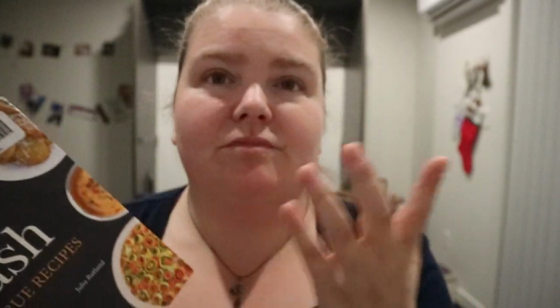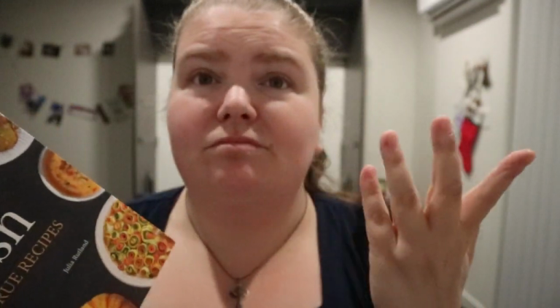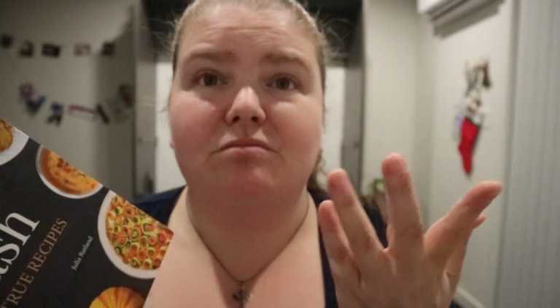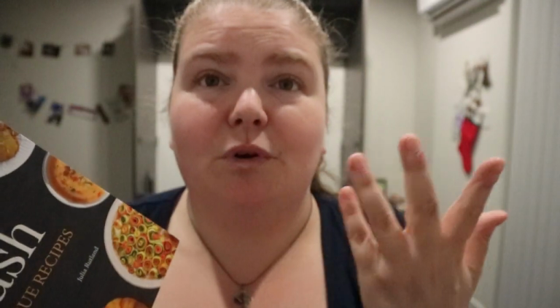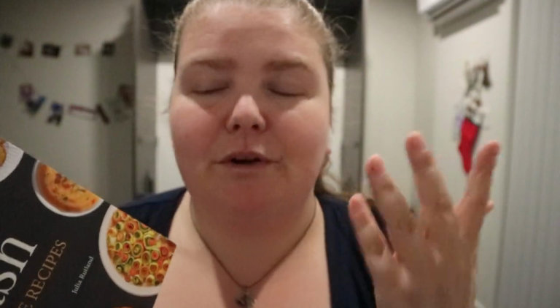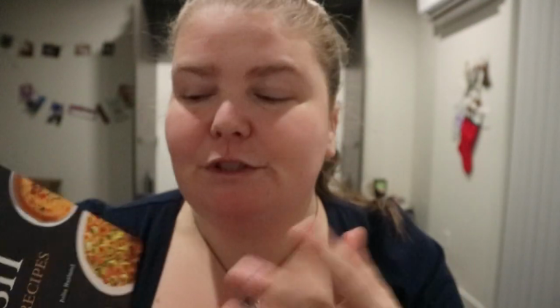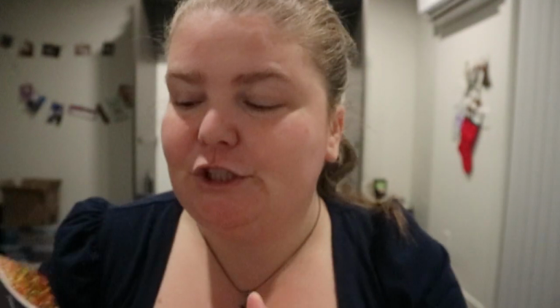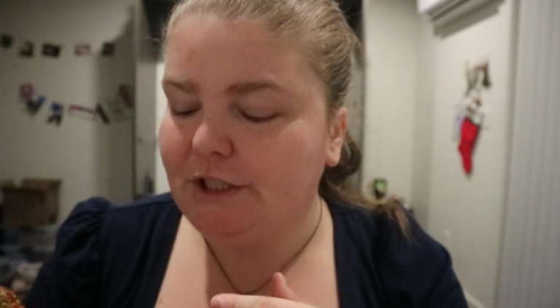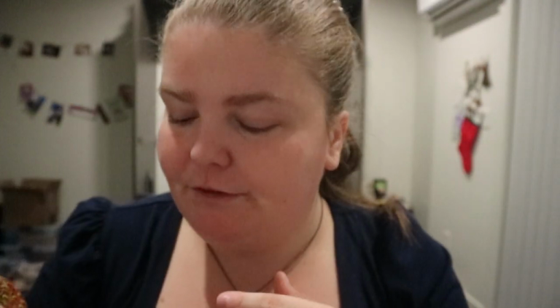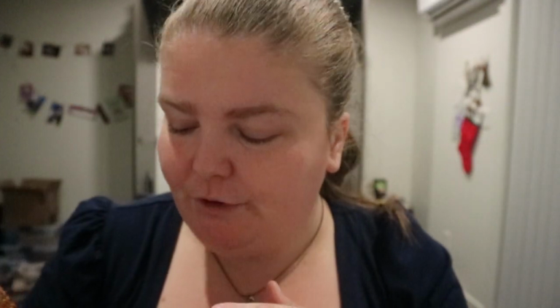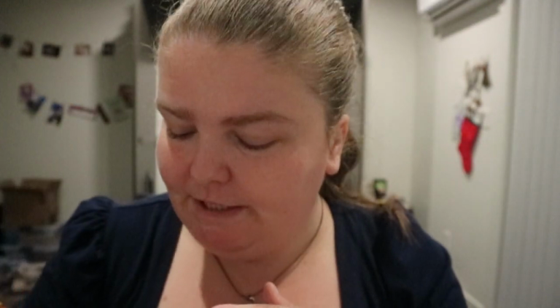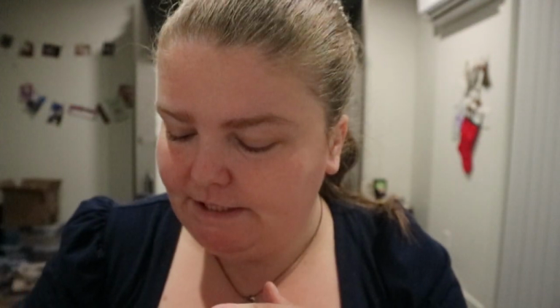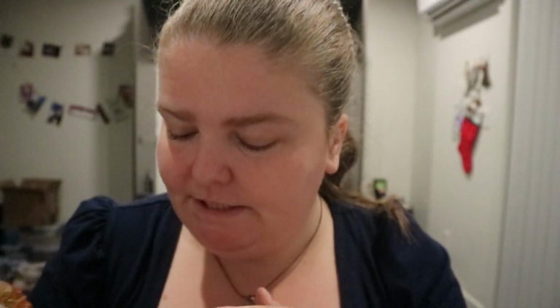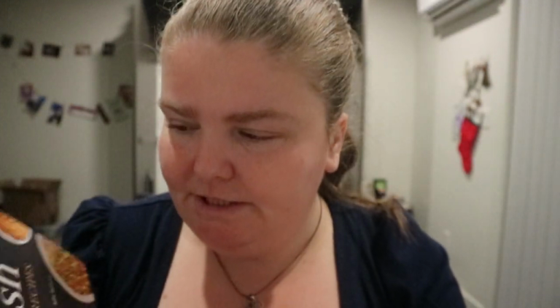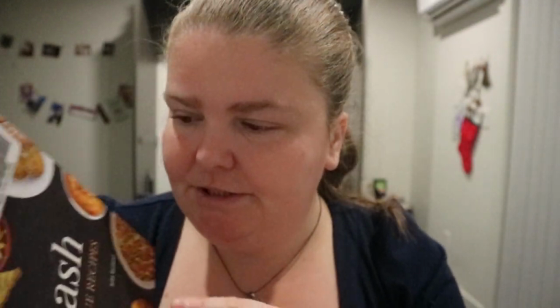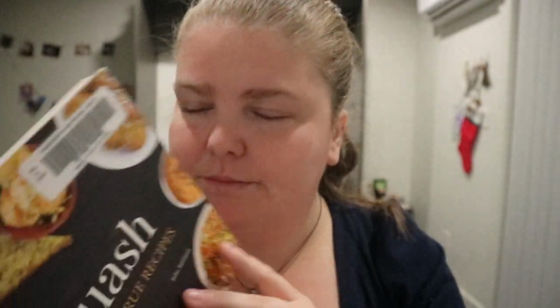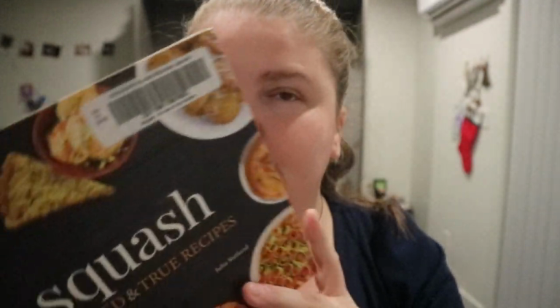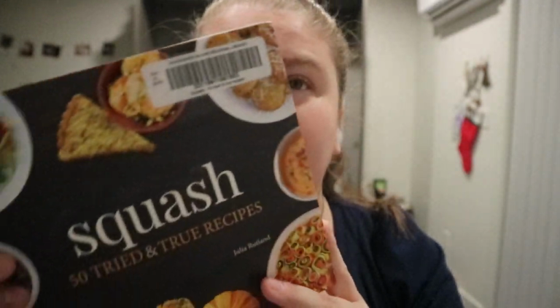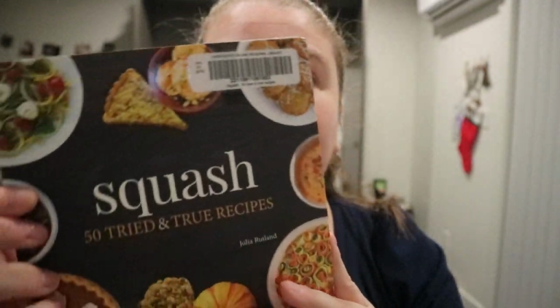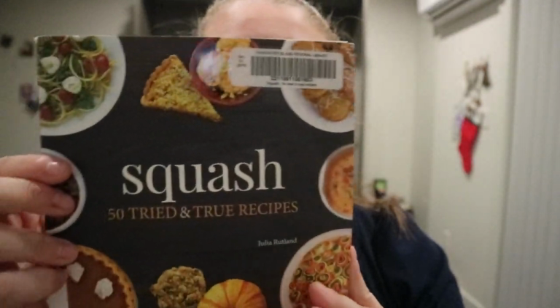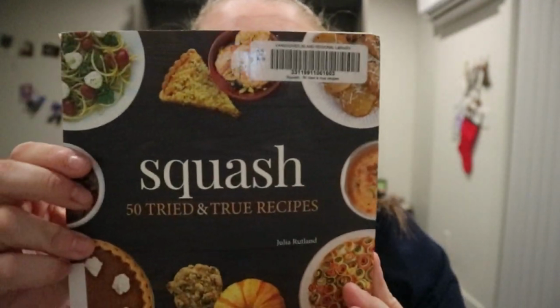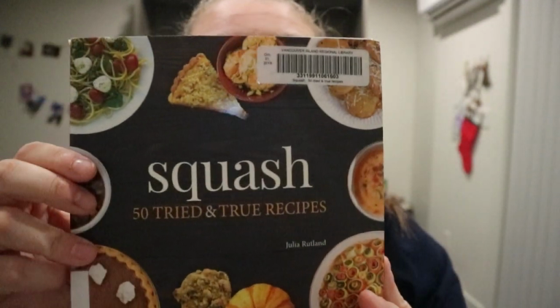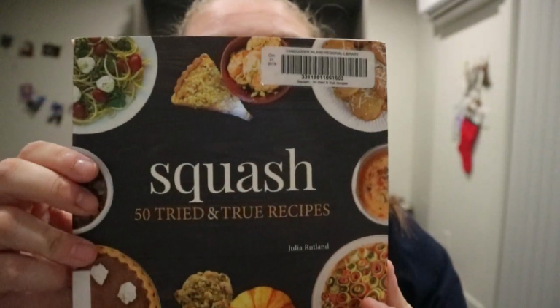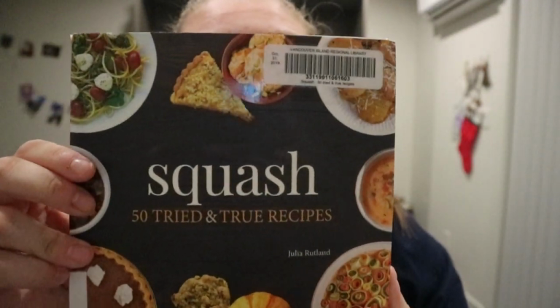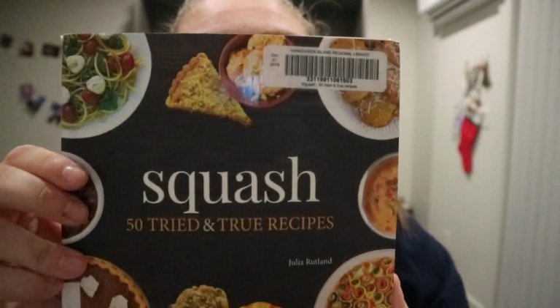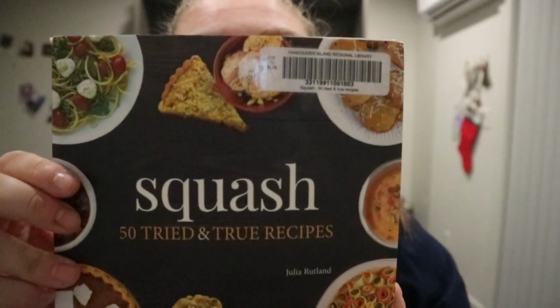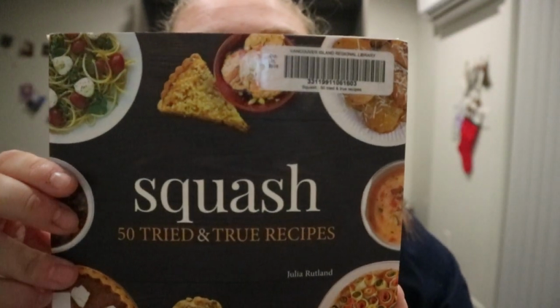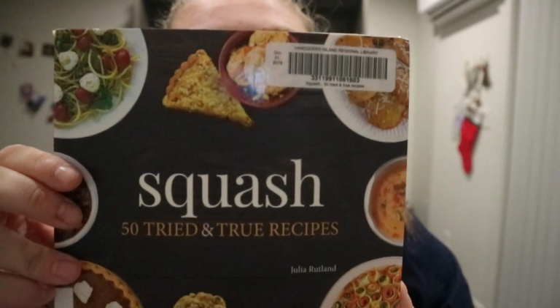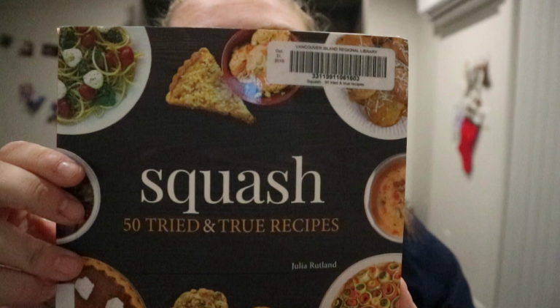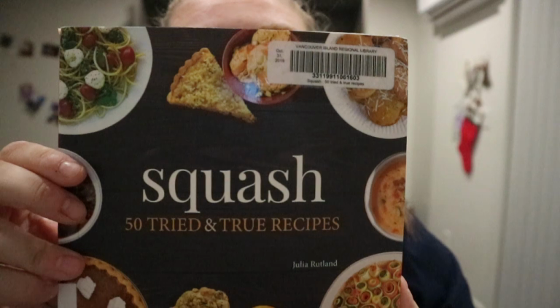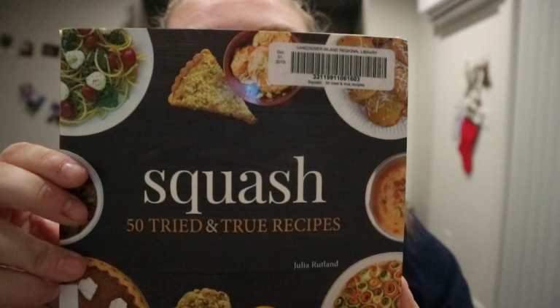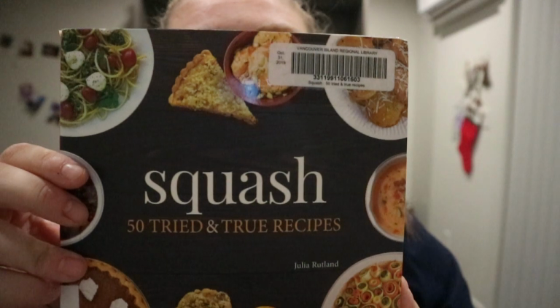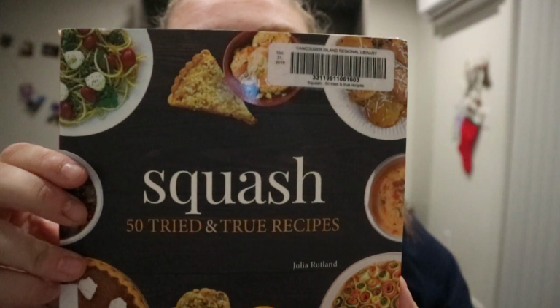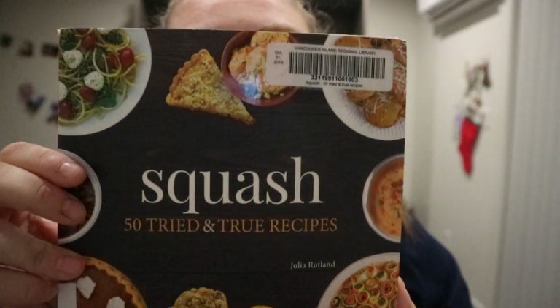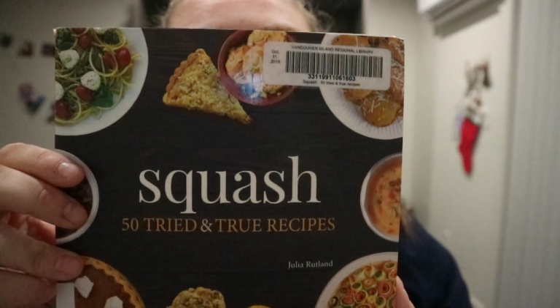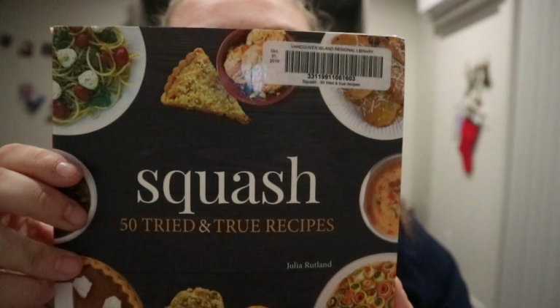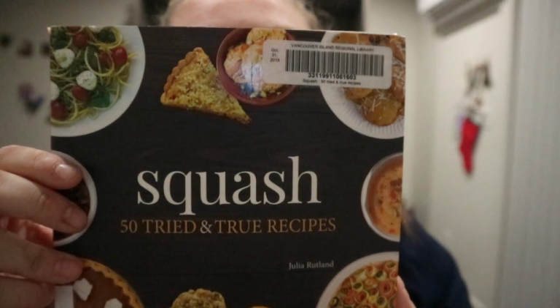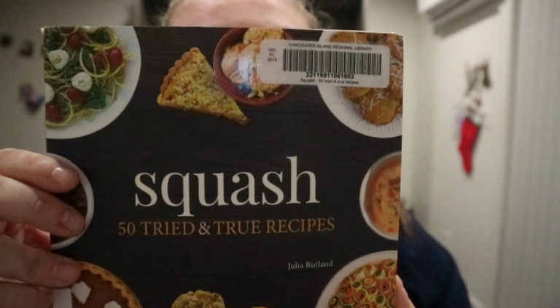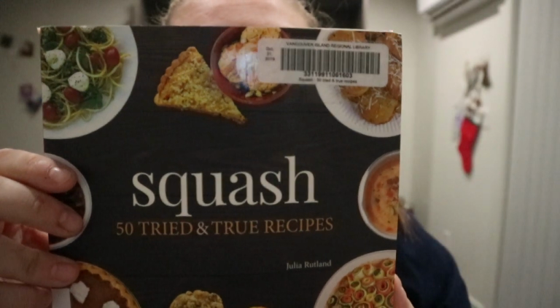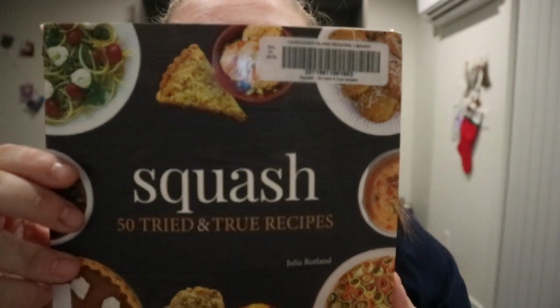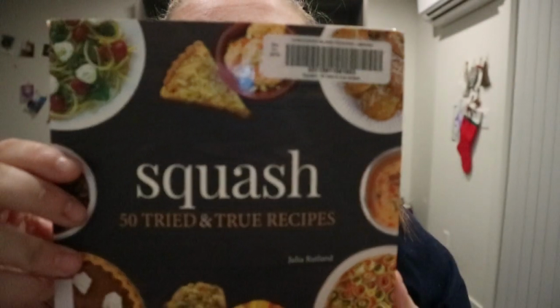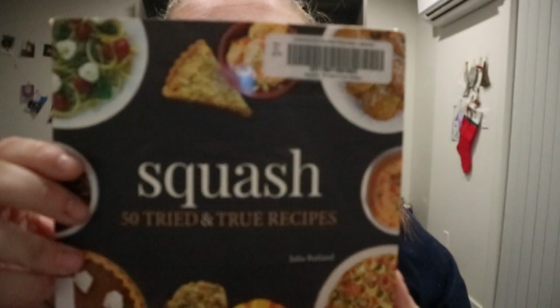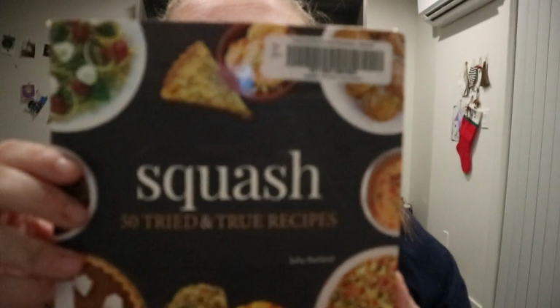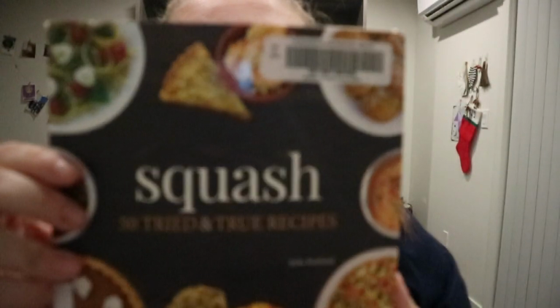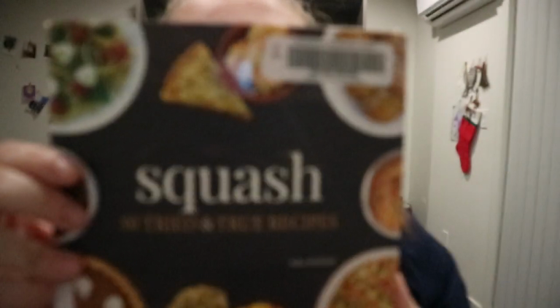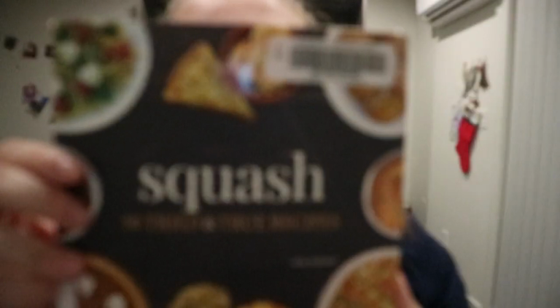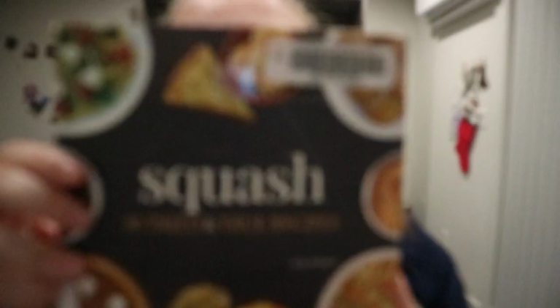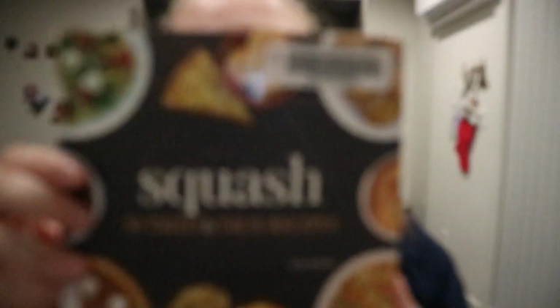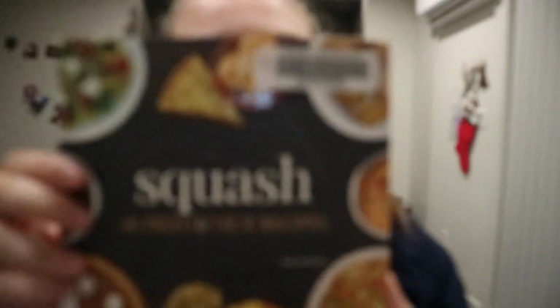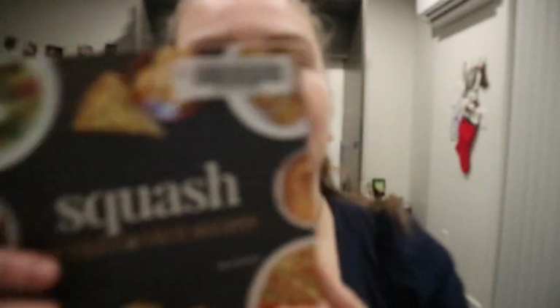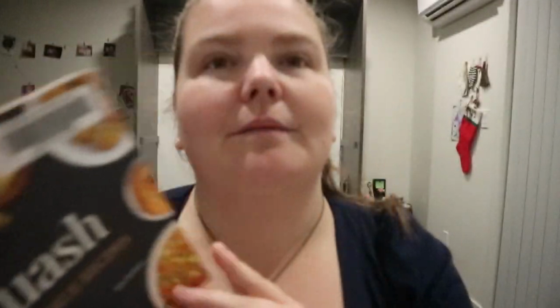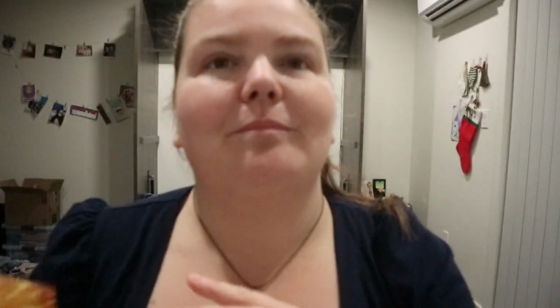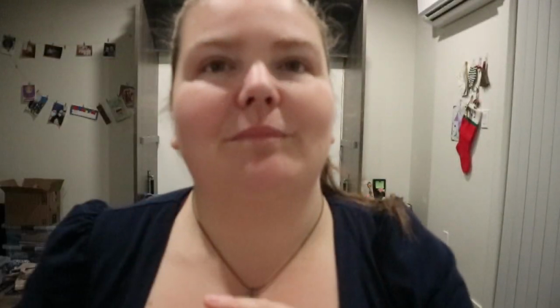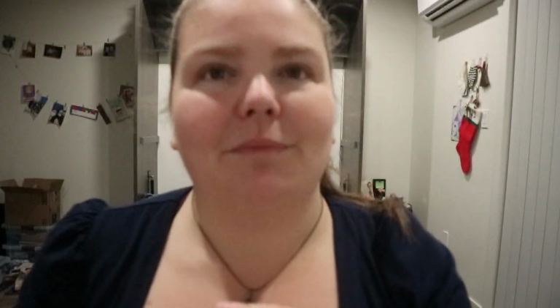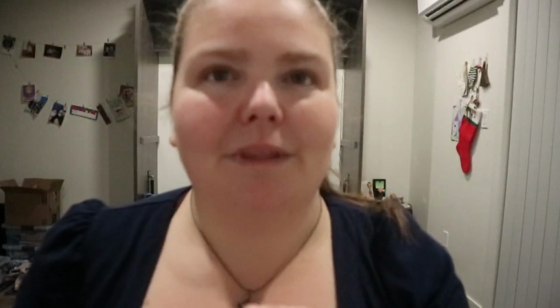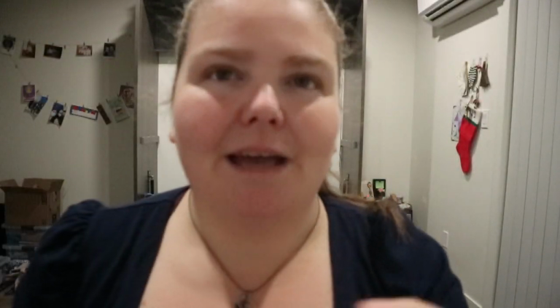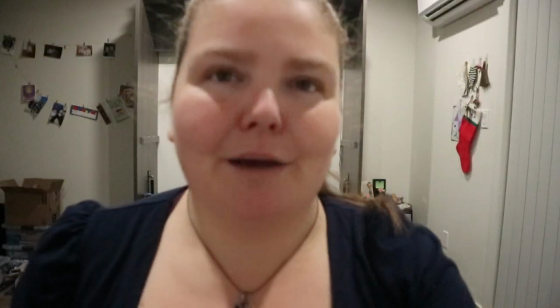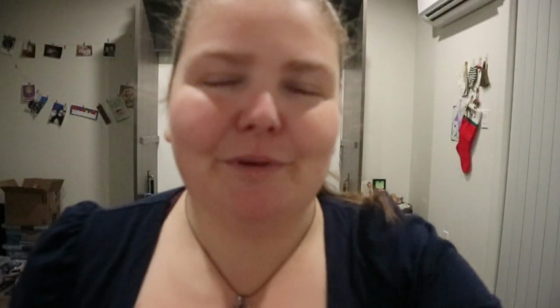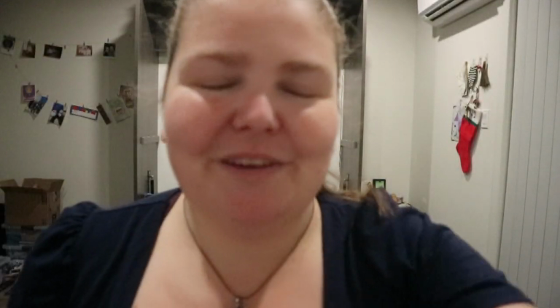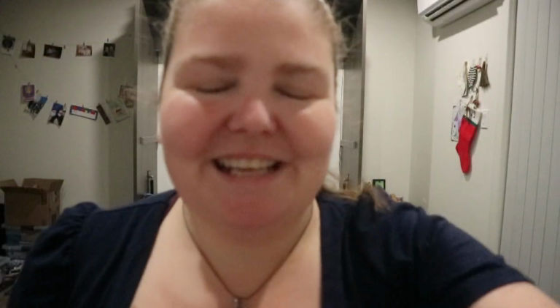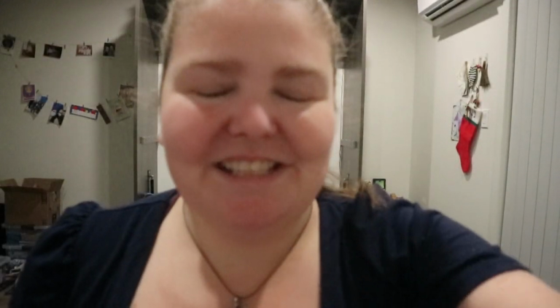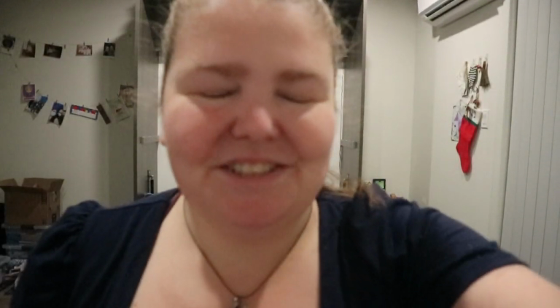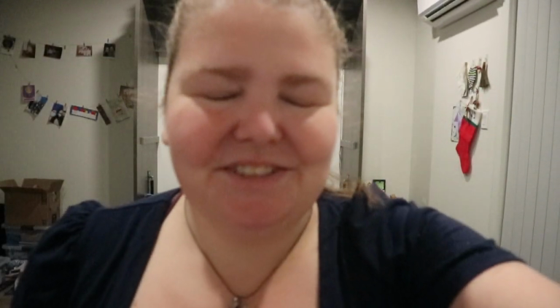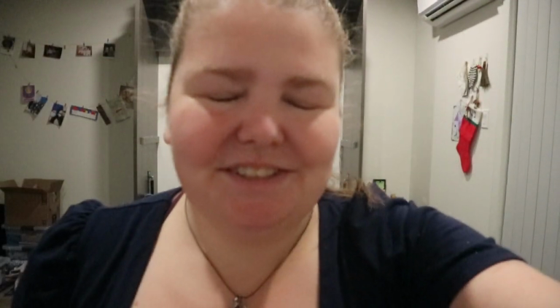Or if you're just looking for ideas — squash! Happy reading.